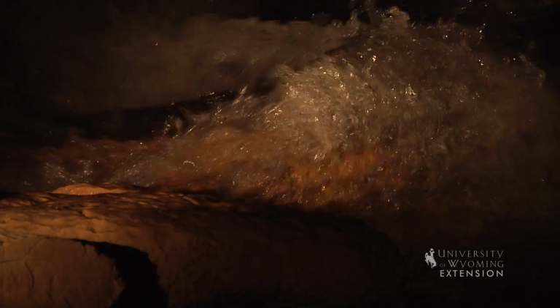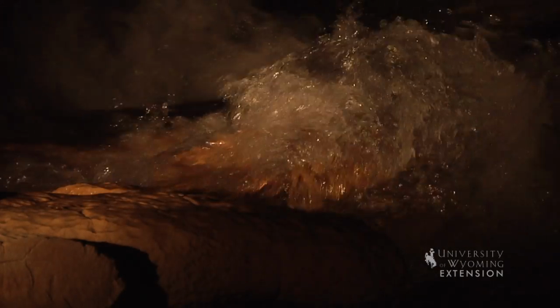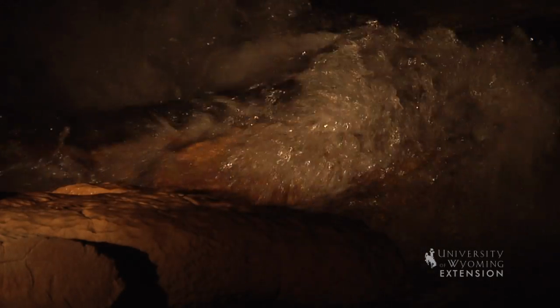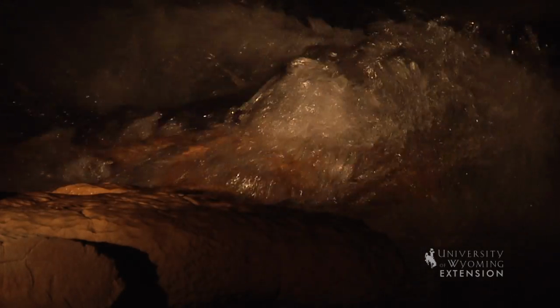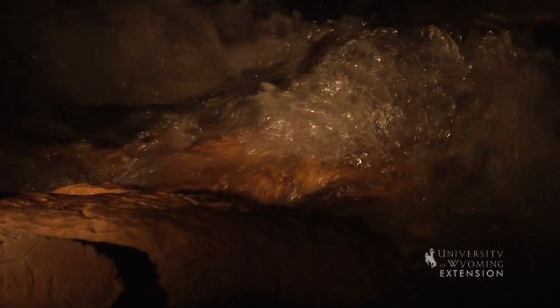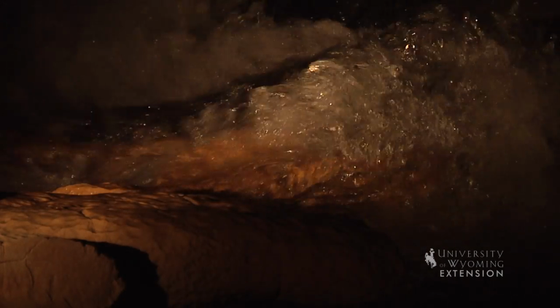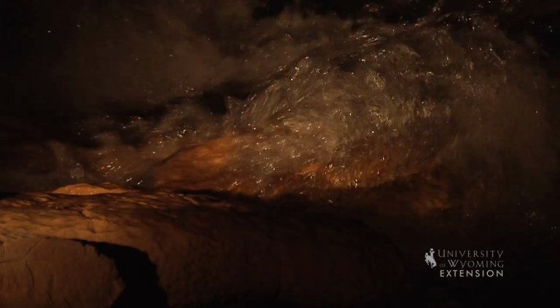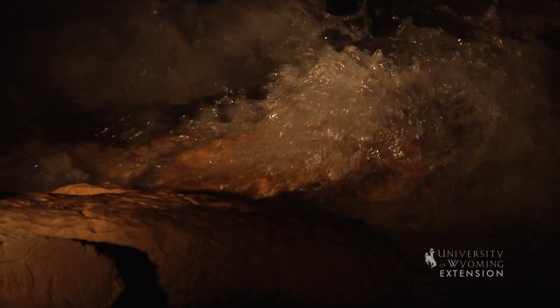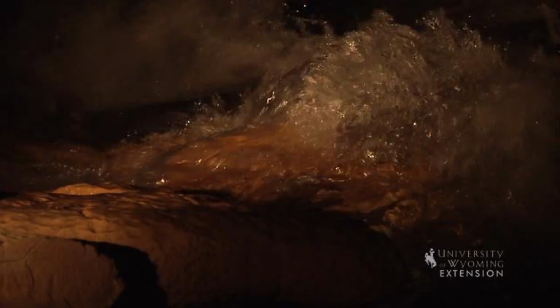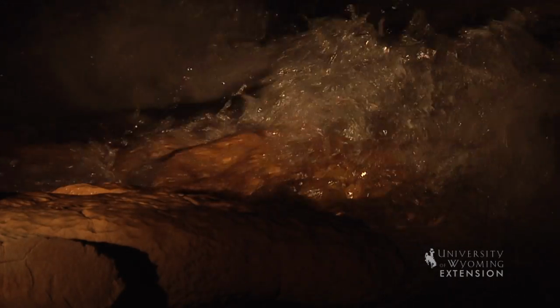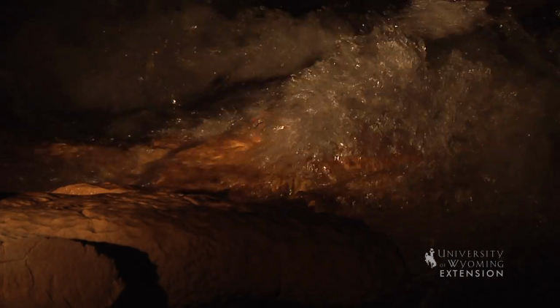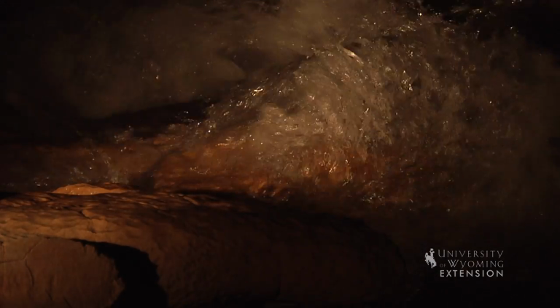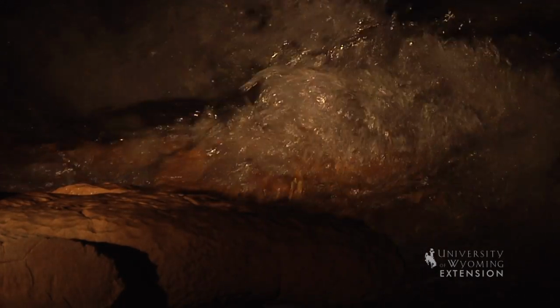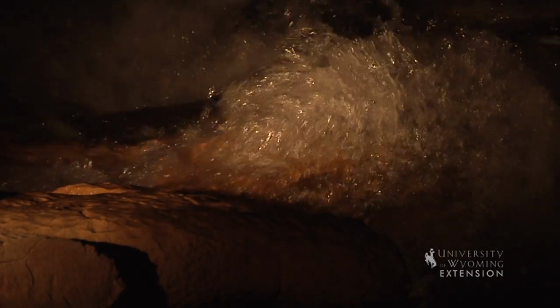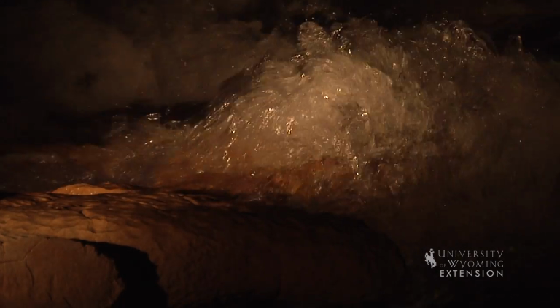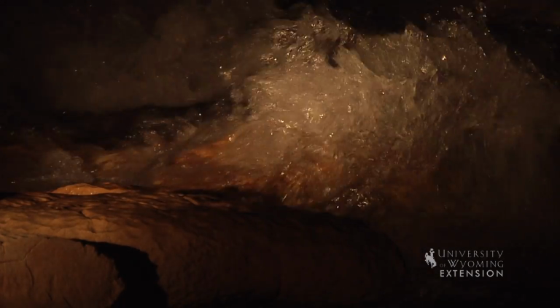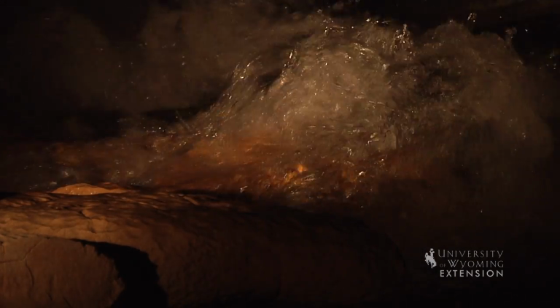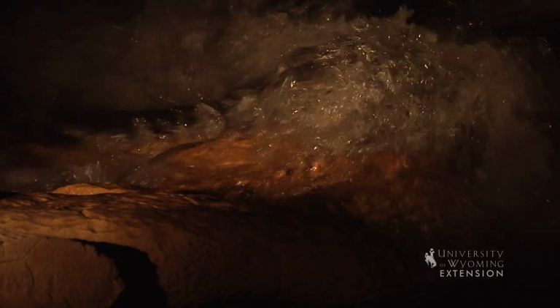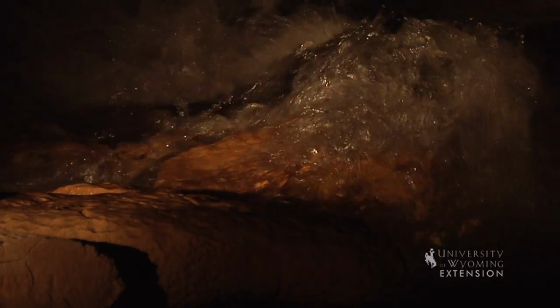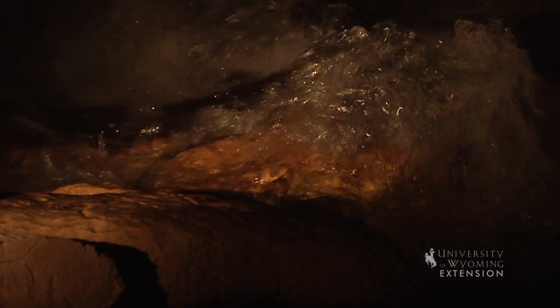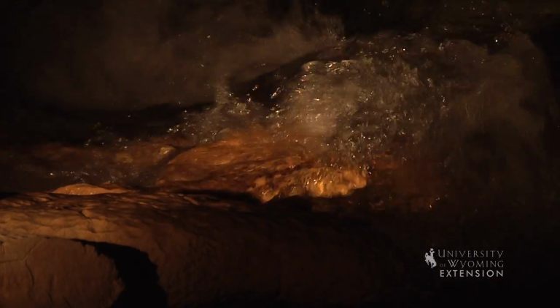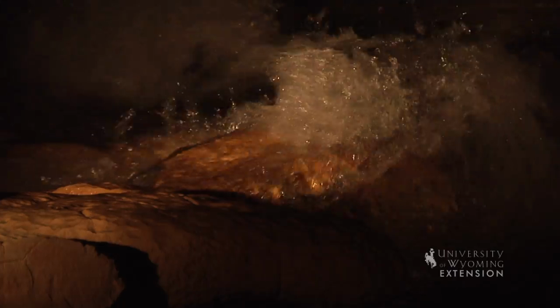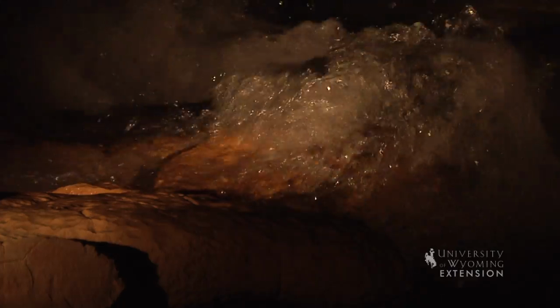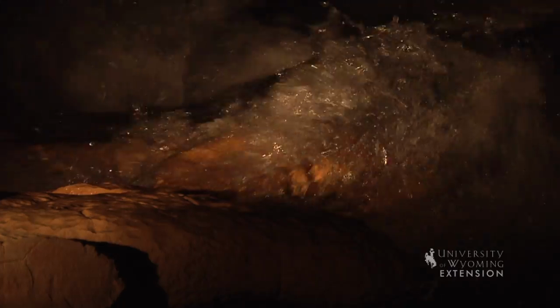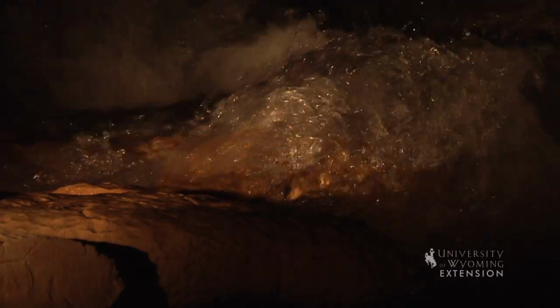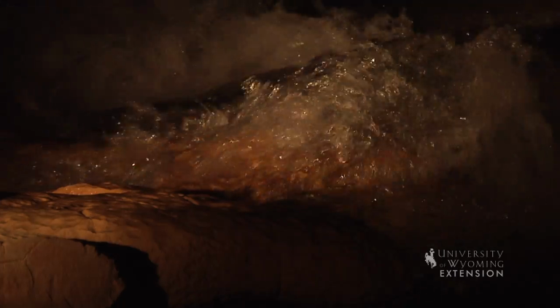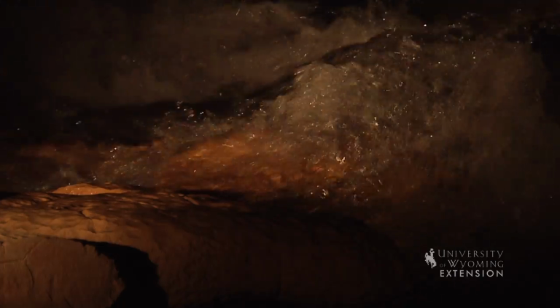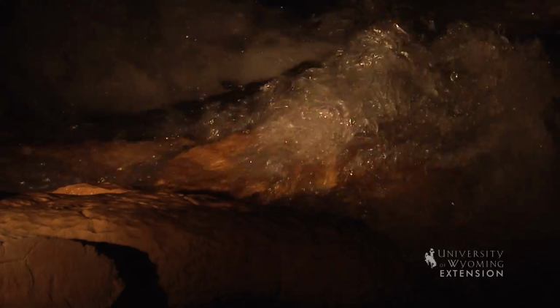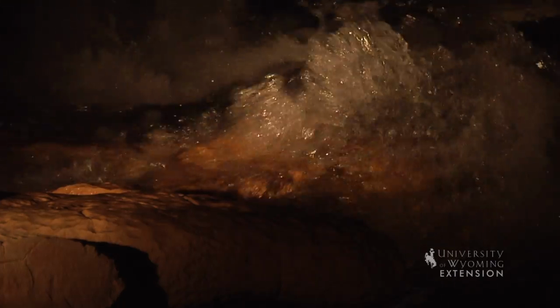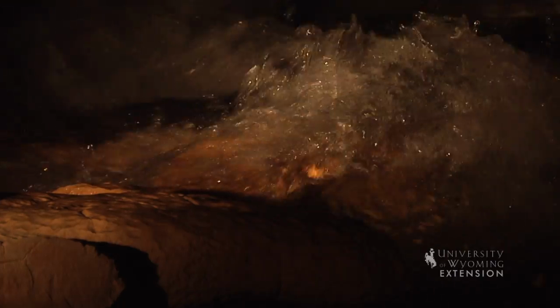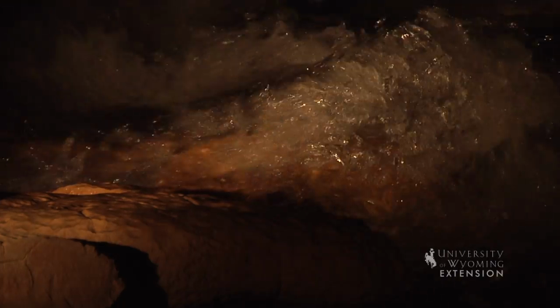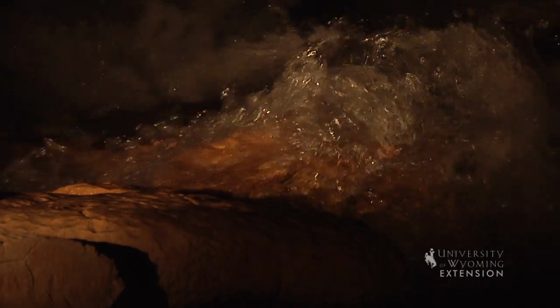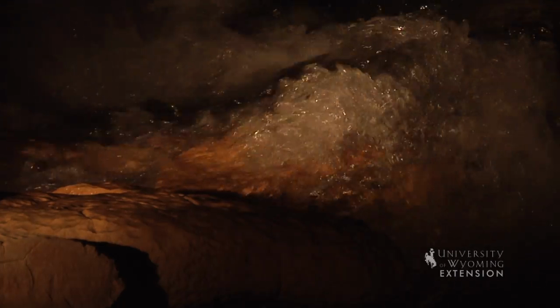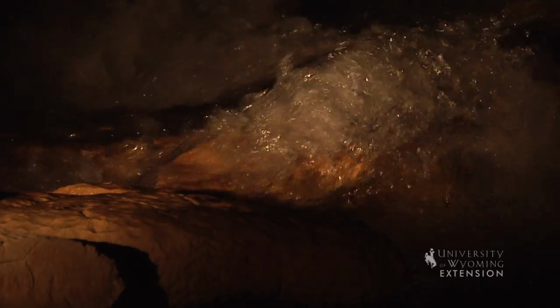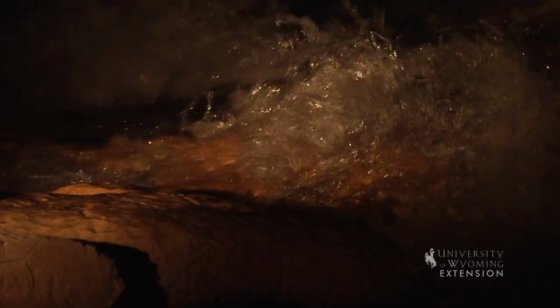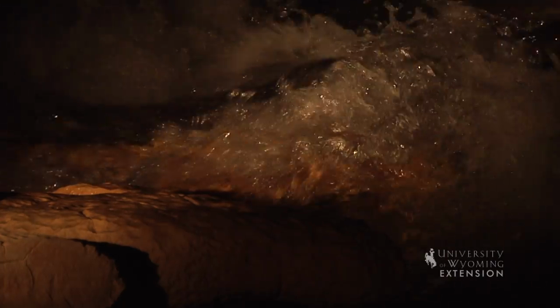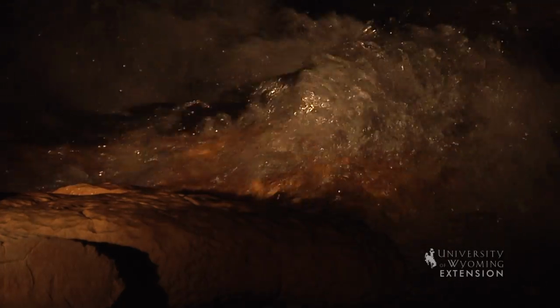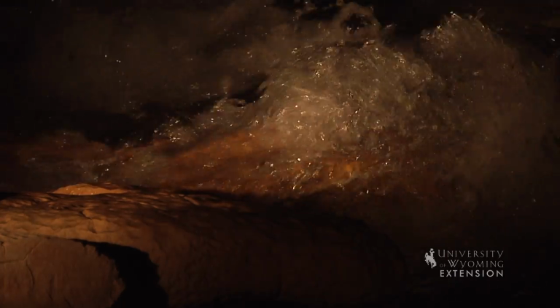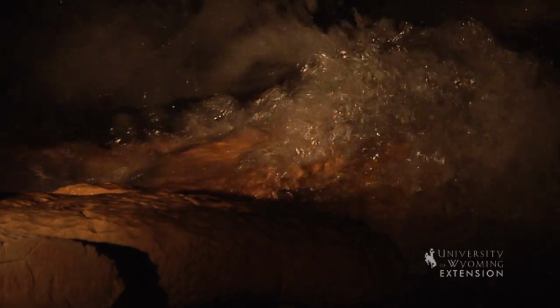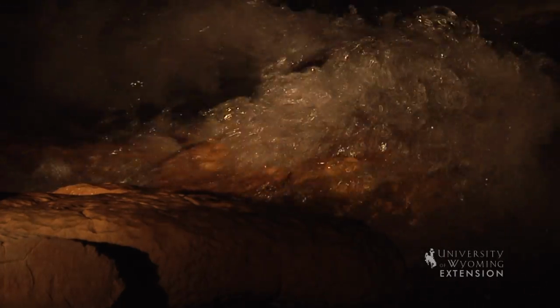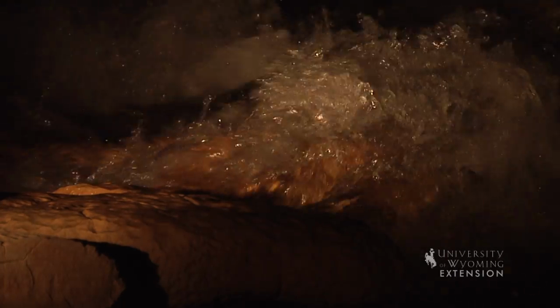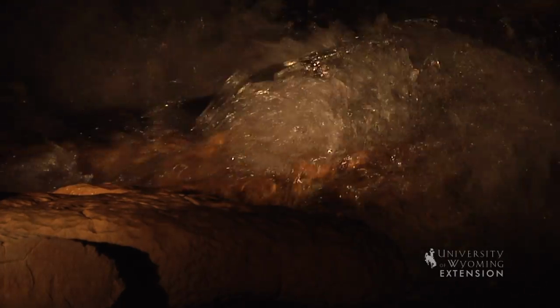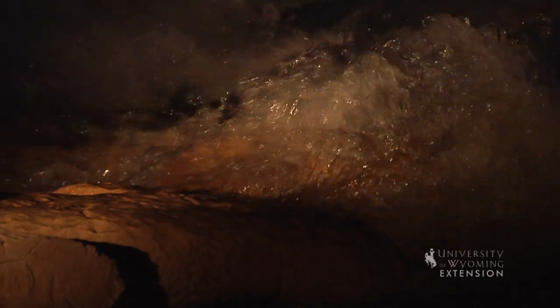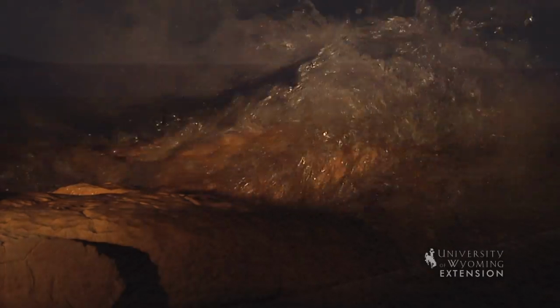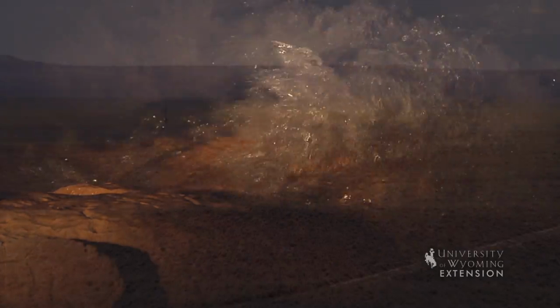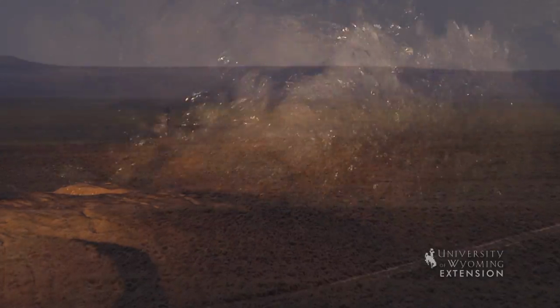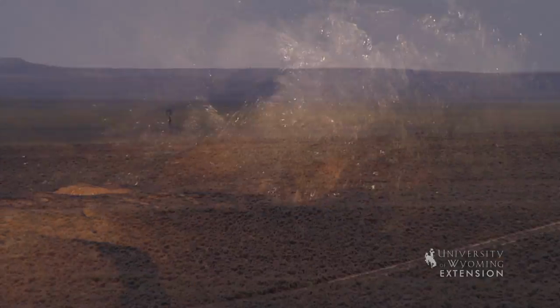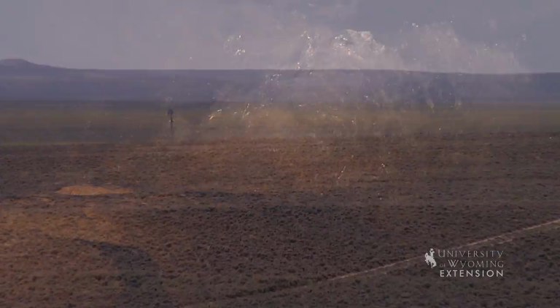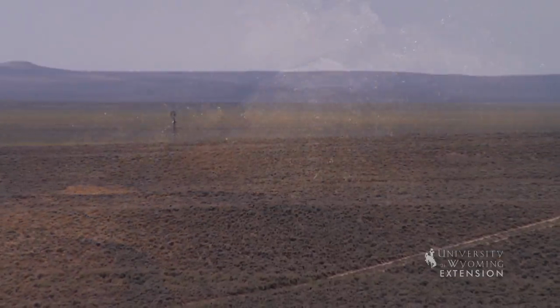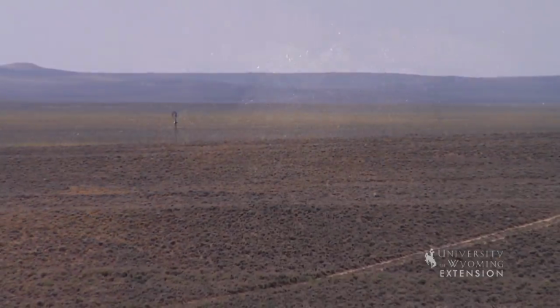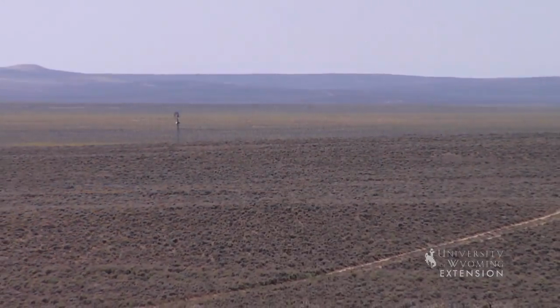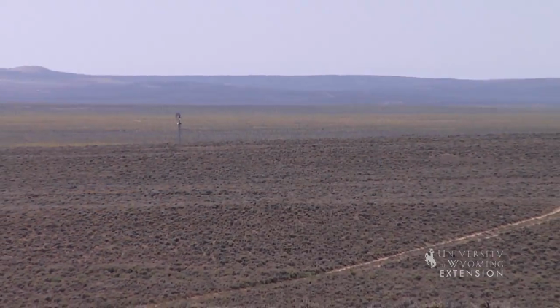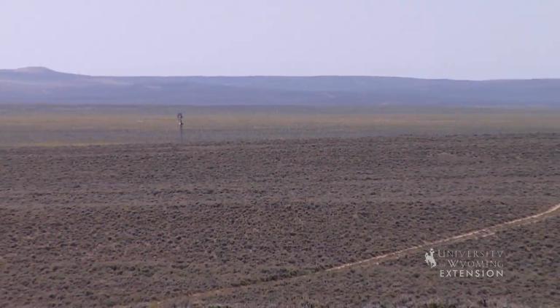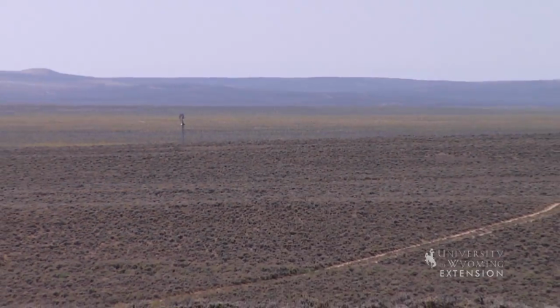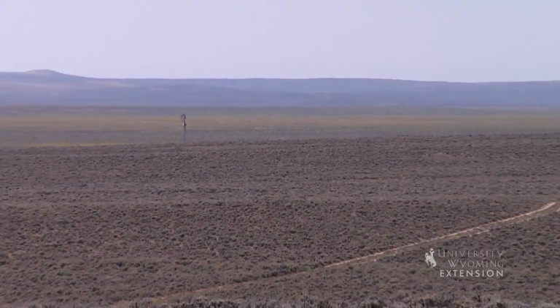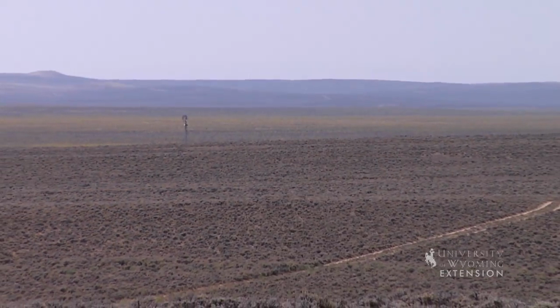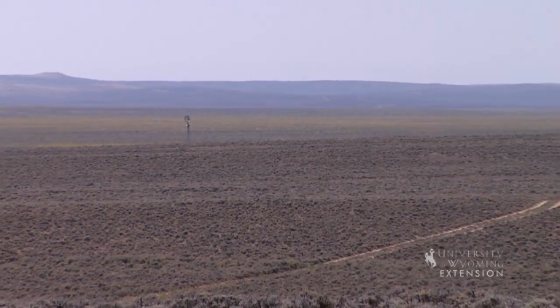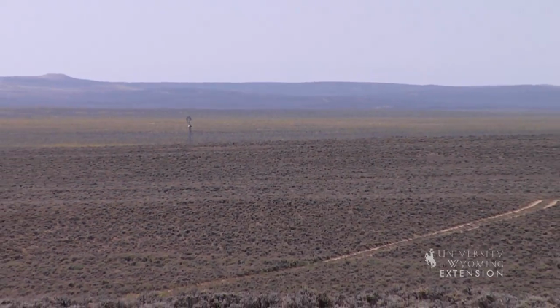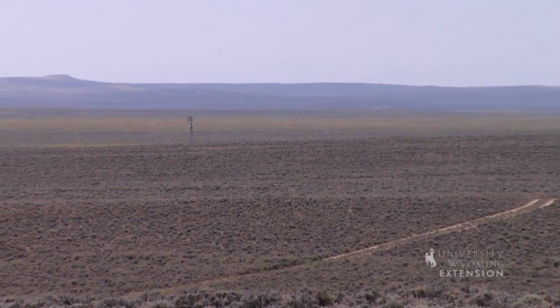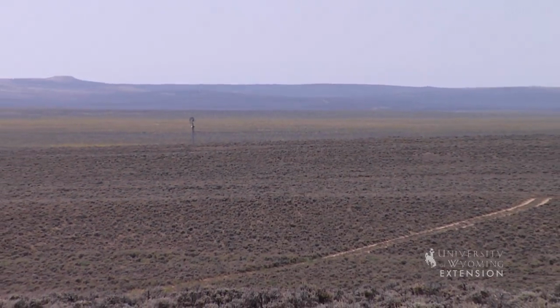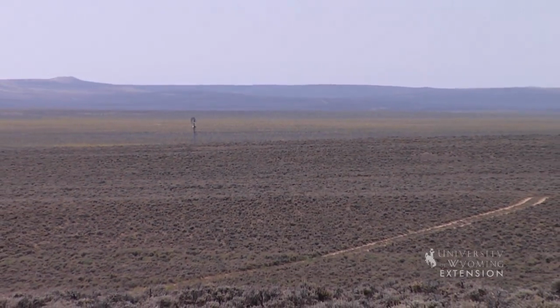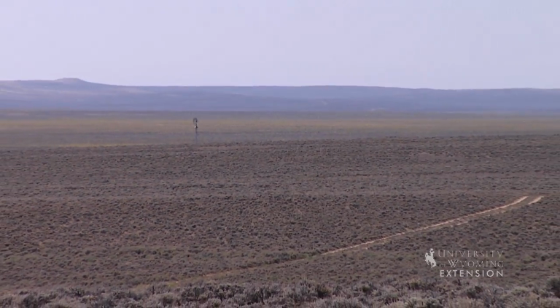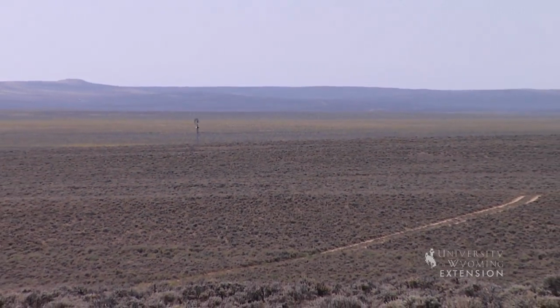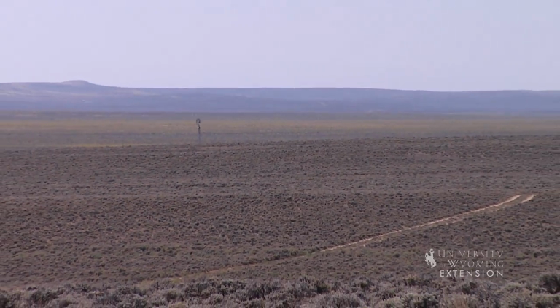In this semi-arid region, many of our communities and industries depend upon groundwater pumped from the Madison formation.